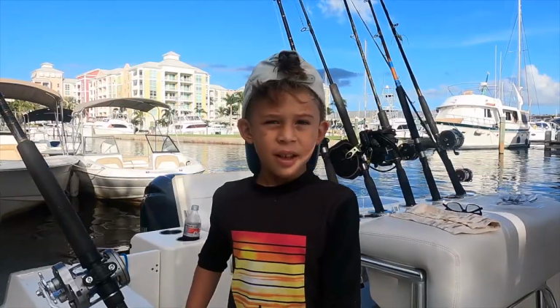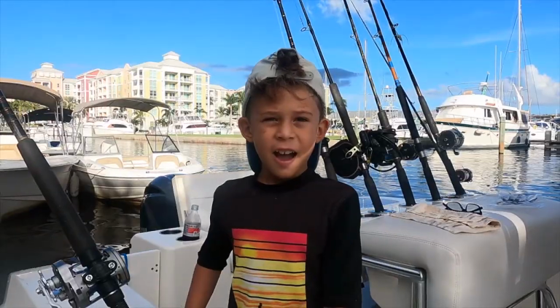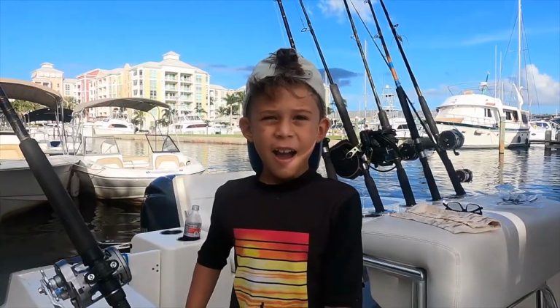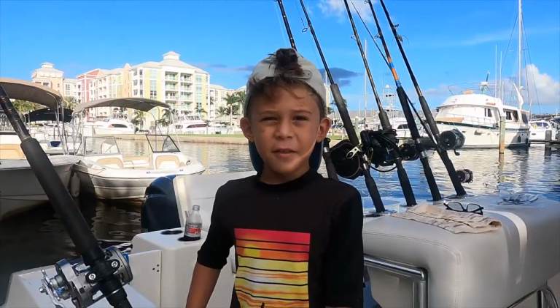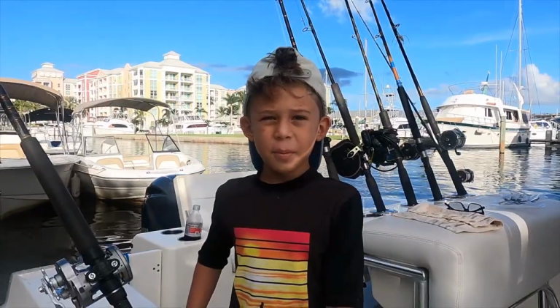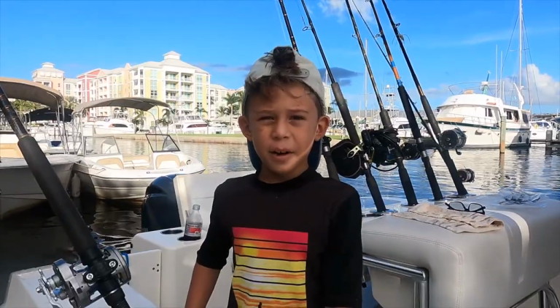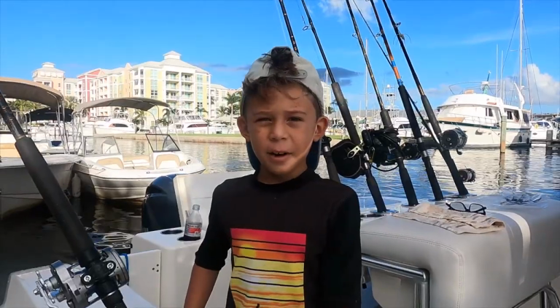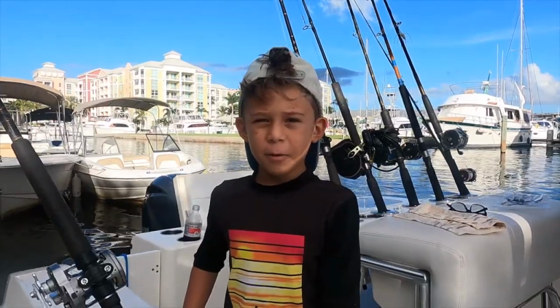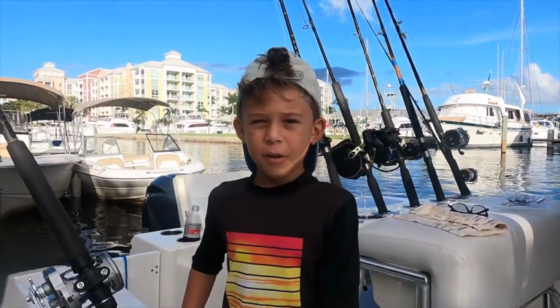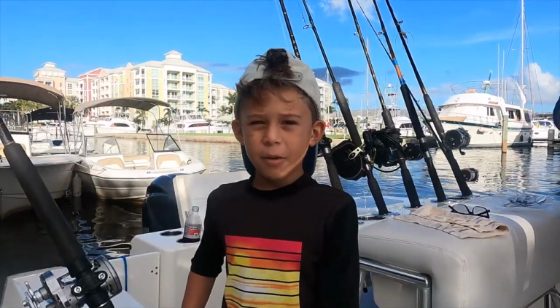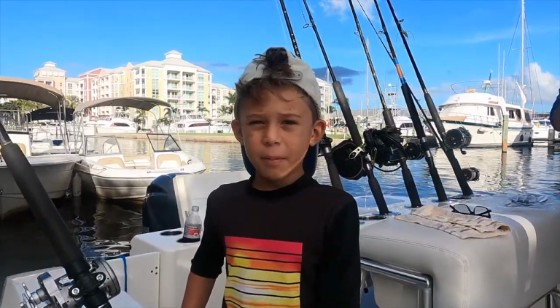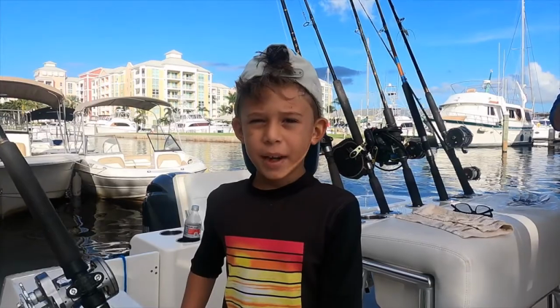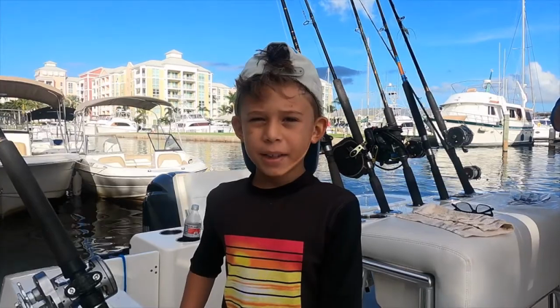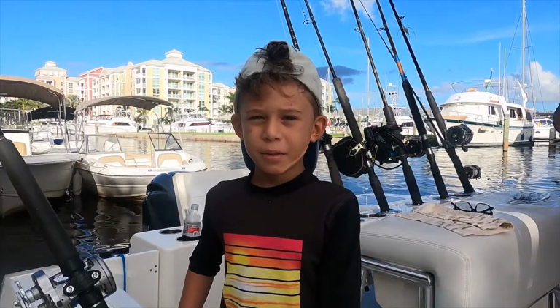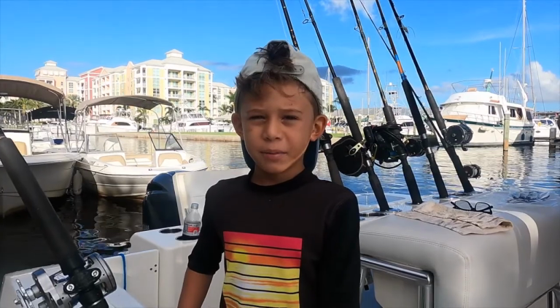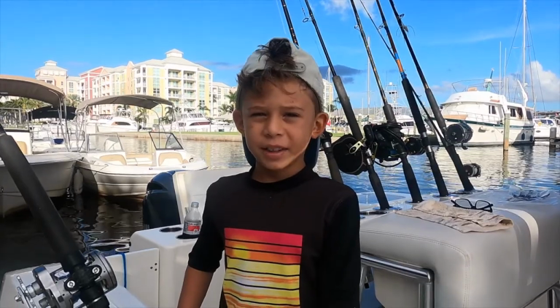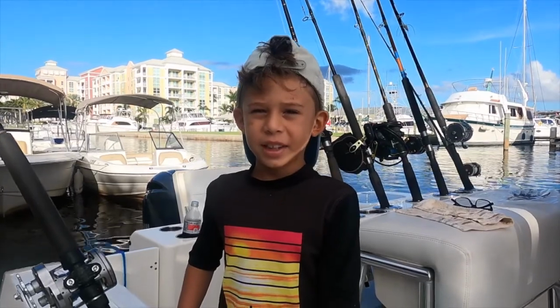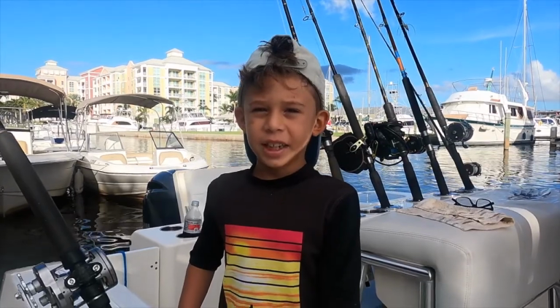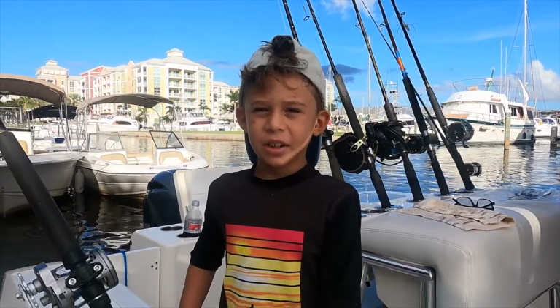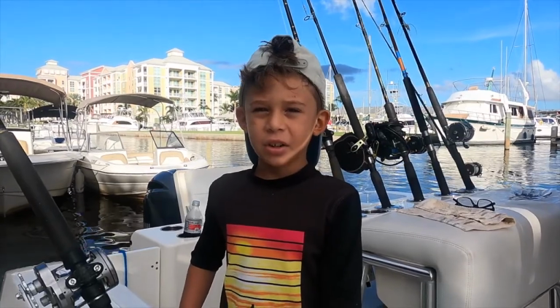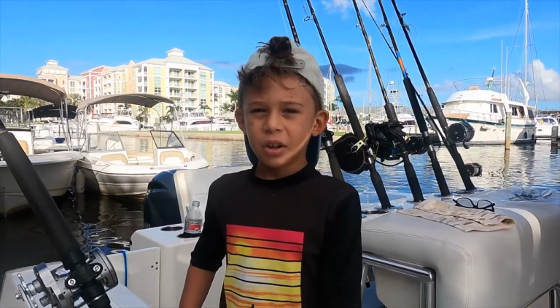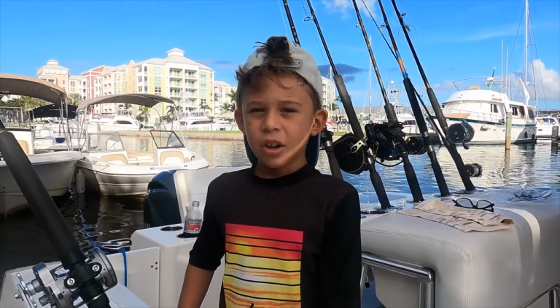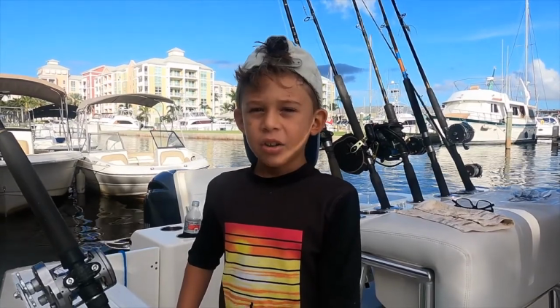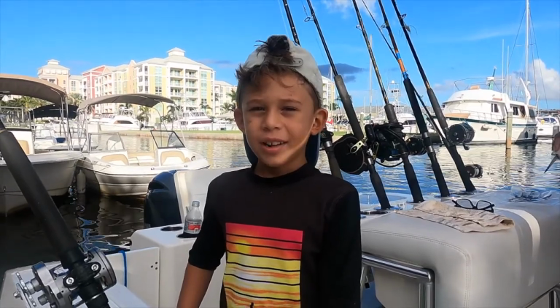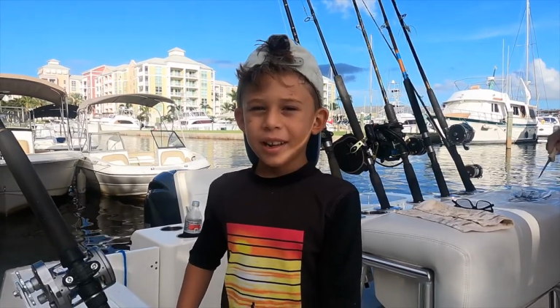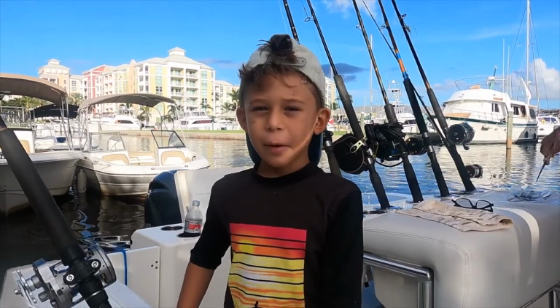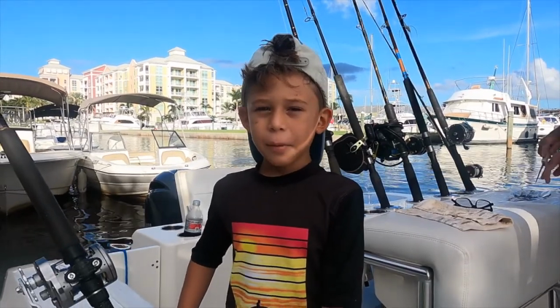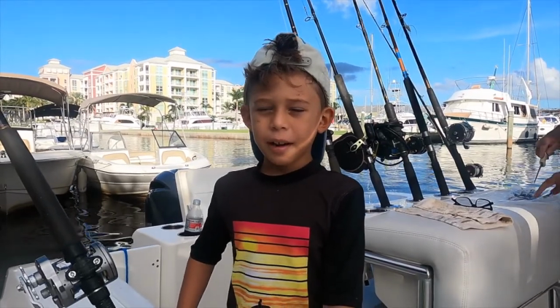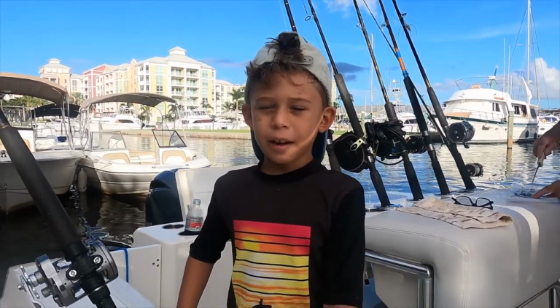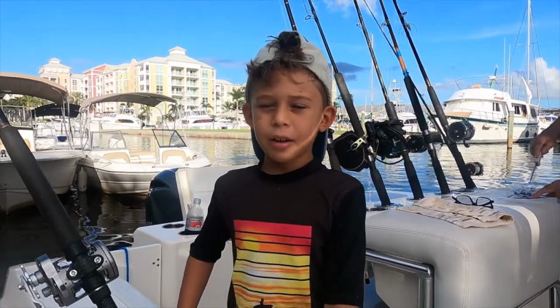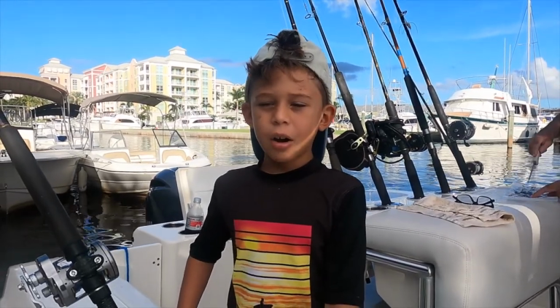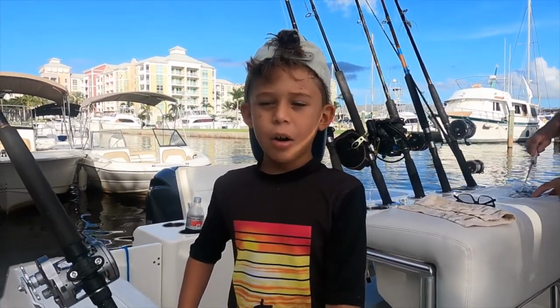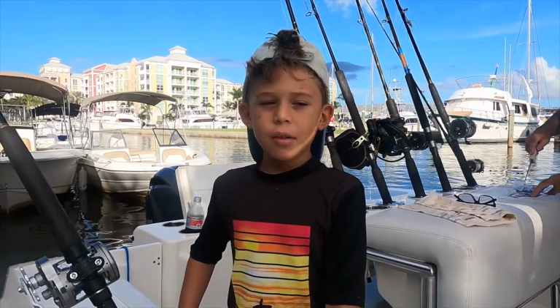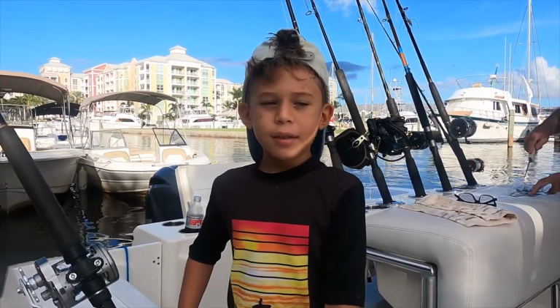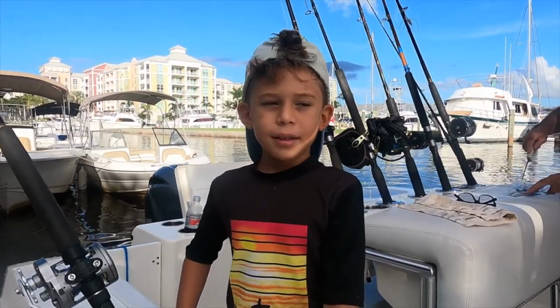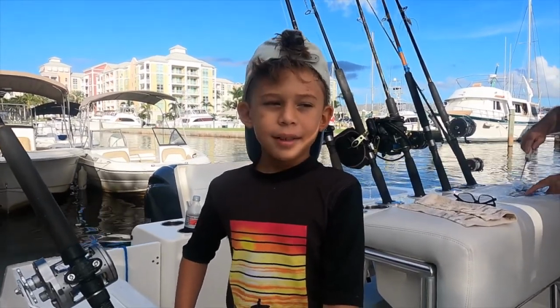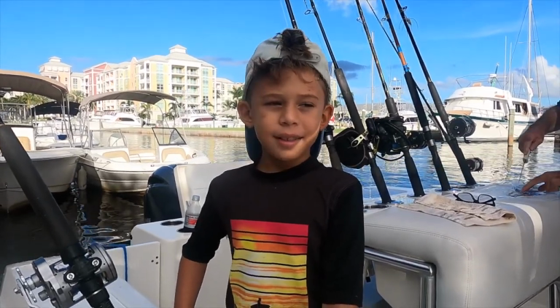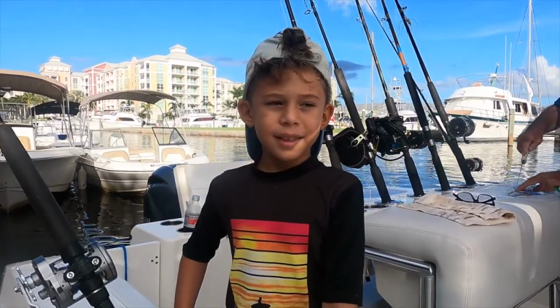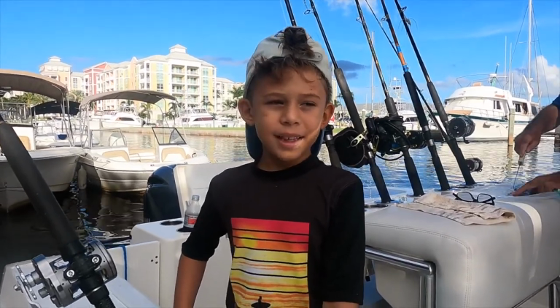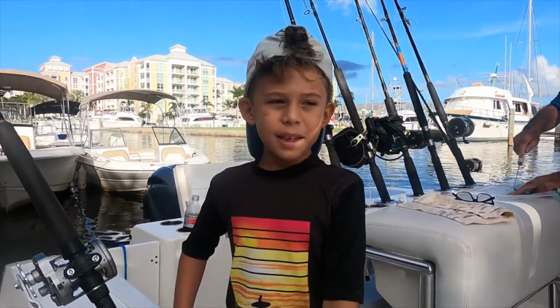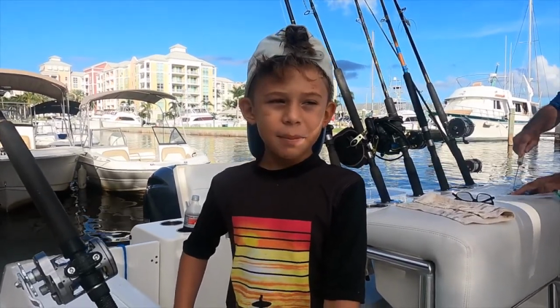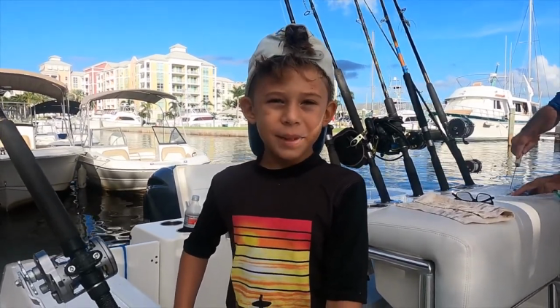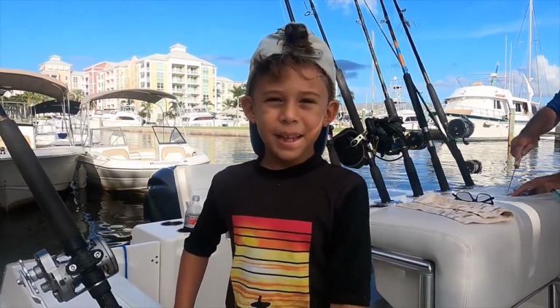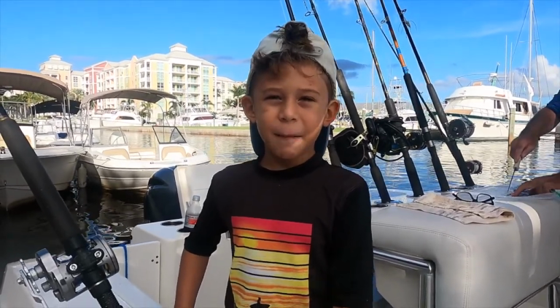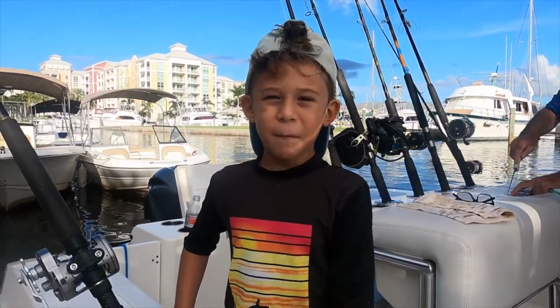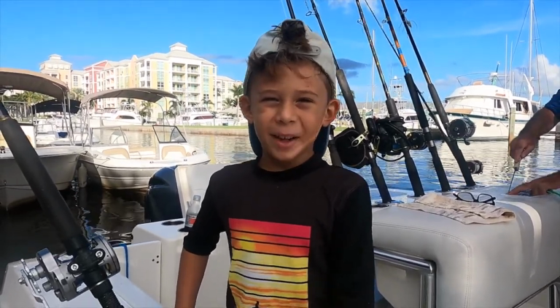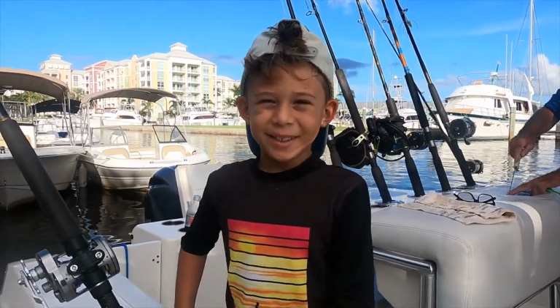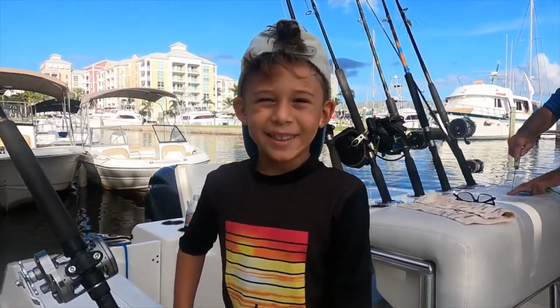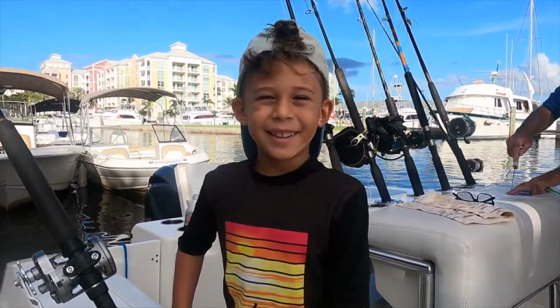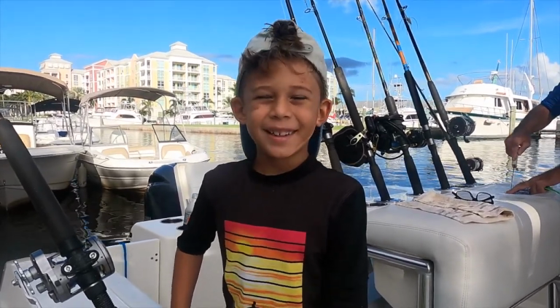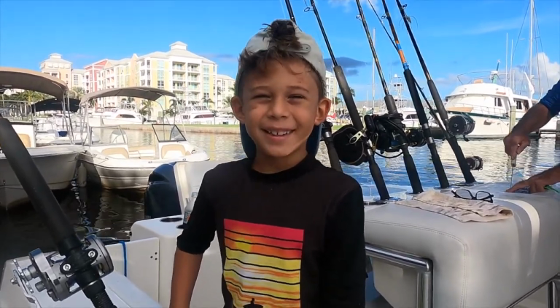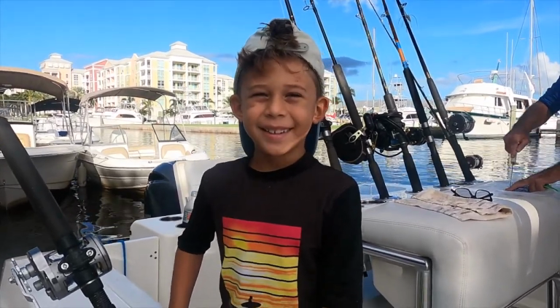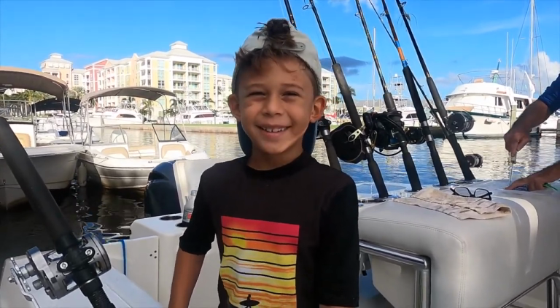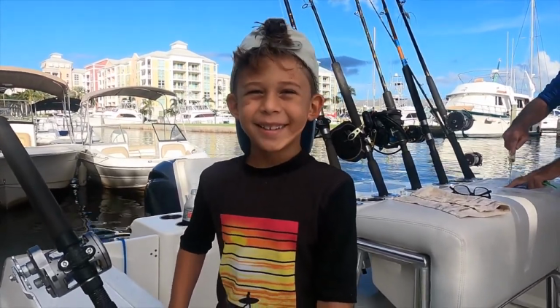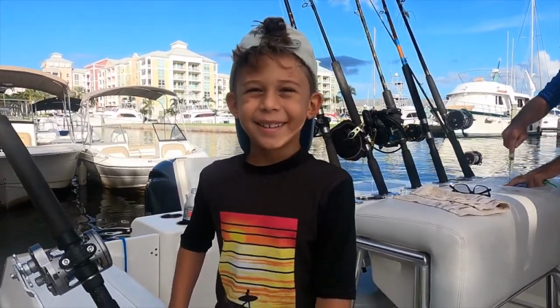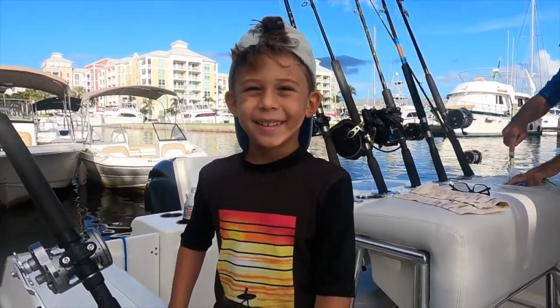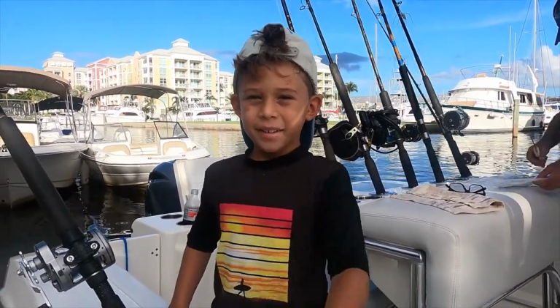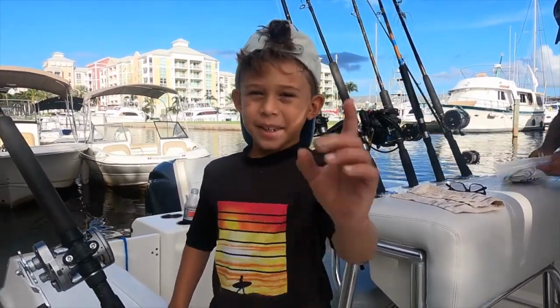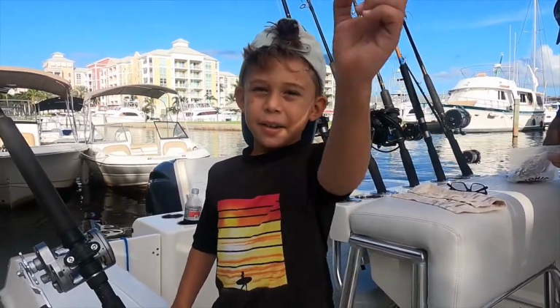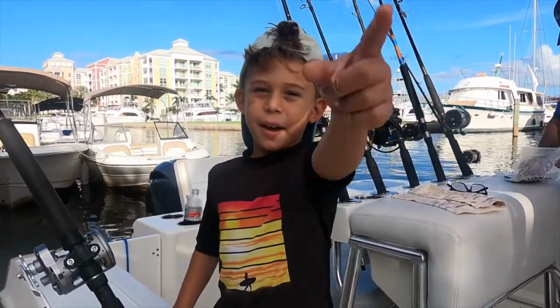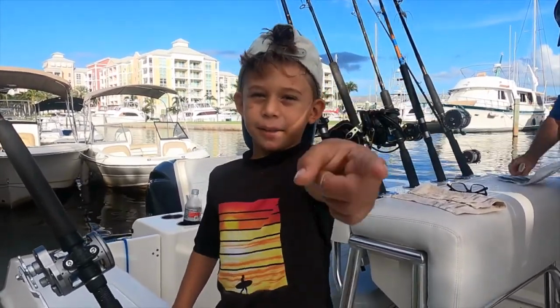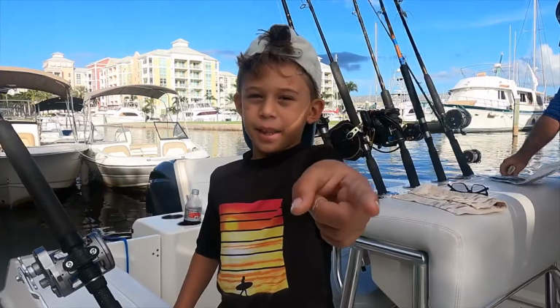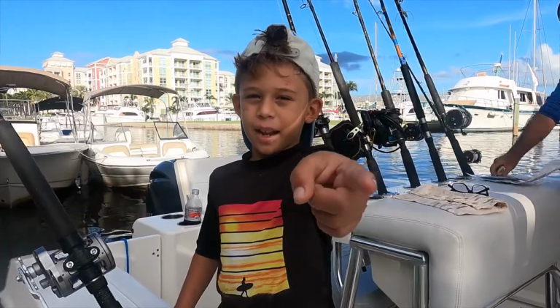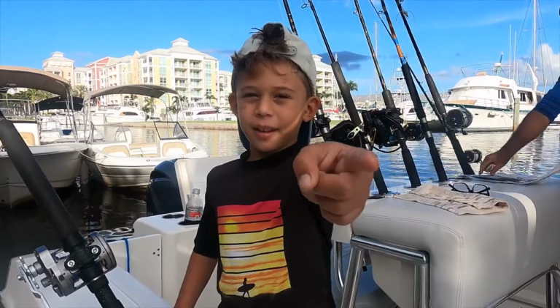Hi everybody, welcome back to my channel. Today we're going to go deep sea fishing. I'll see you out there.